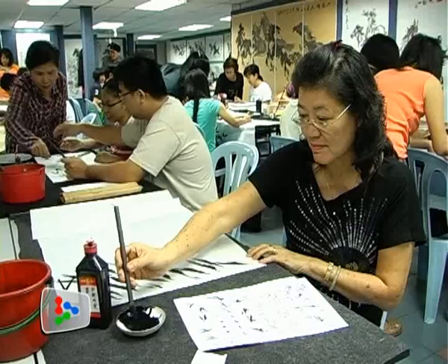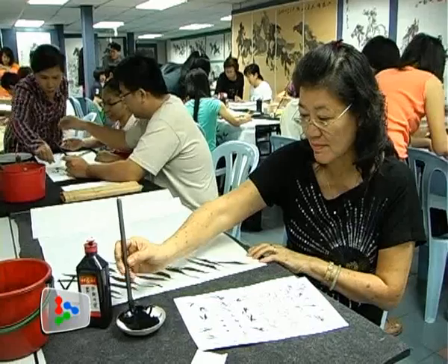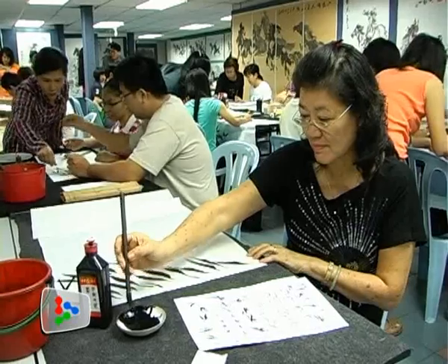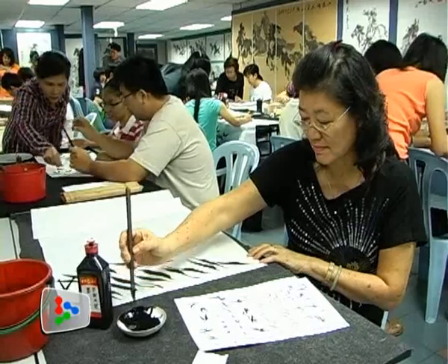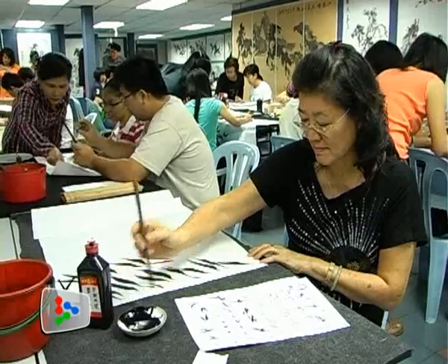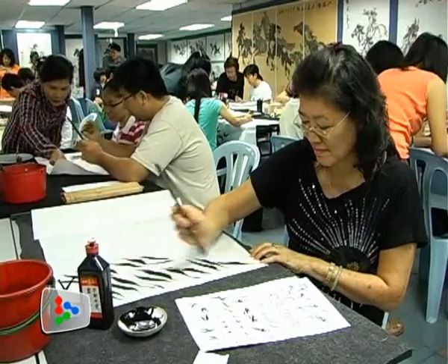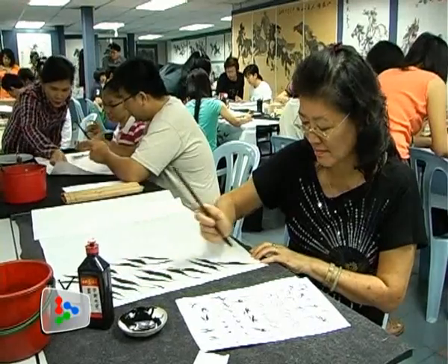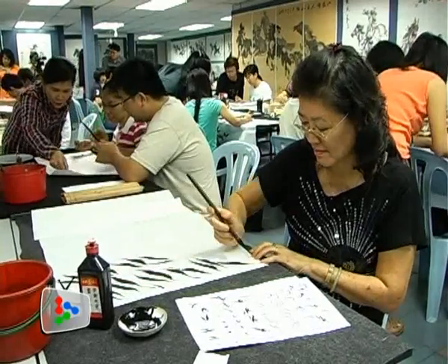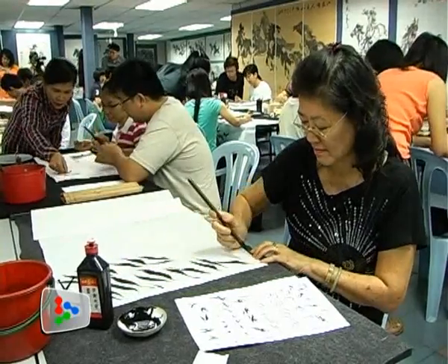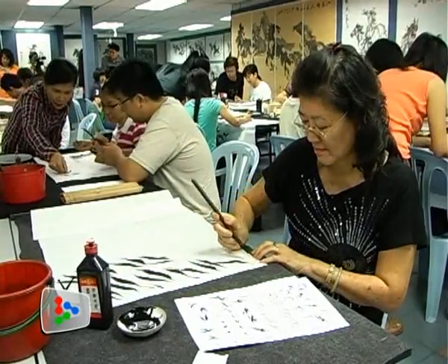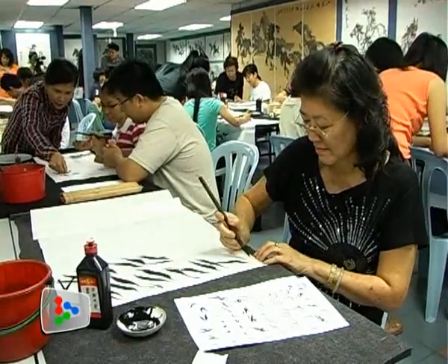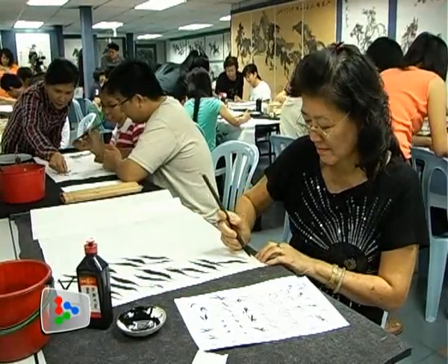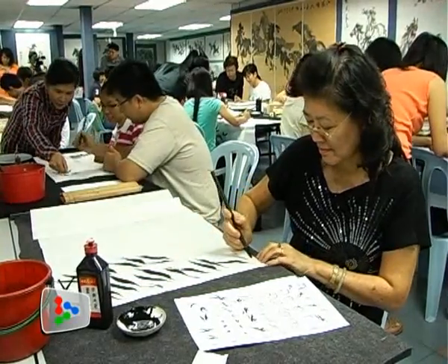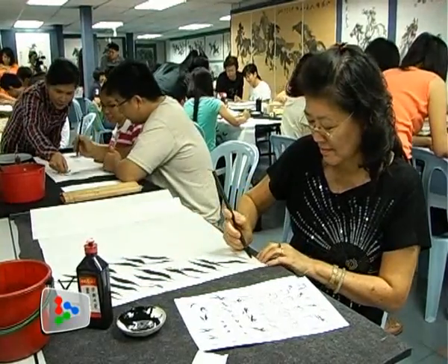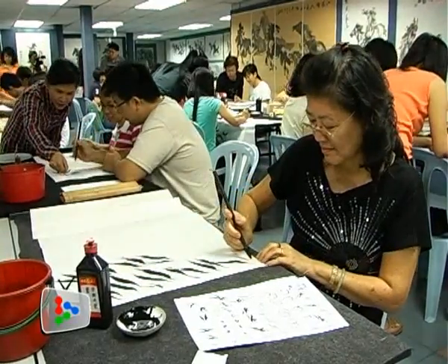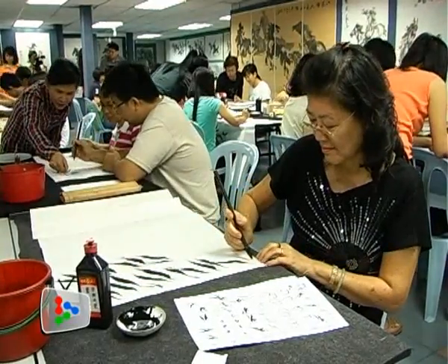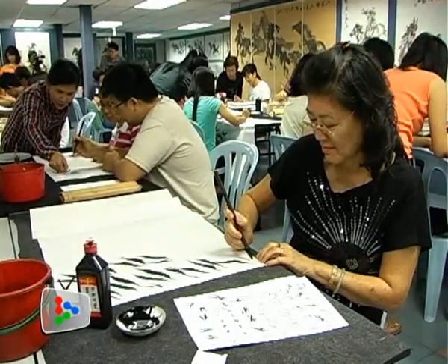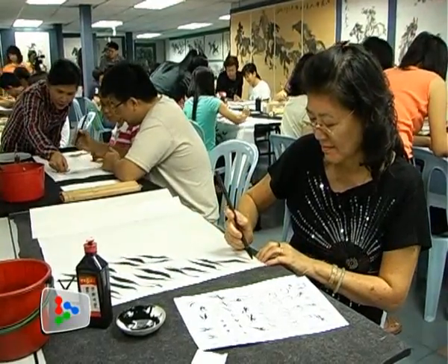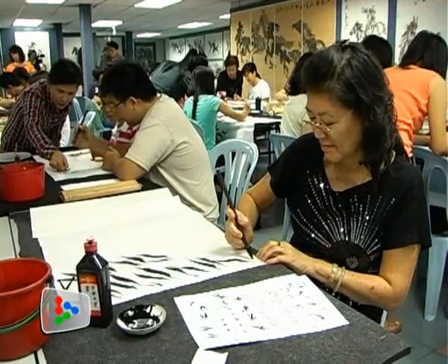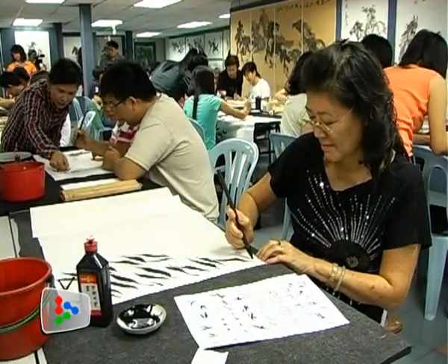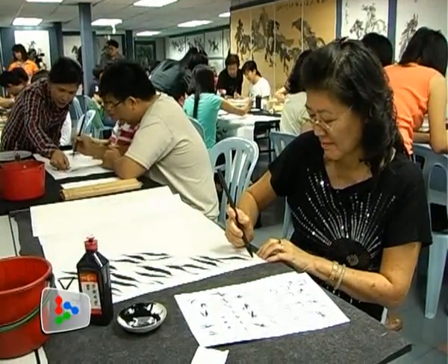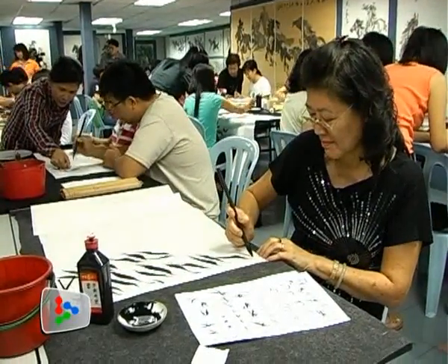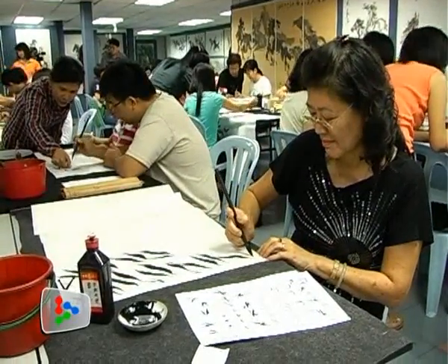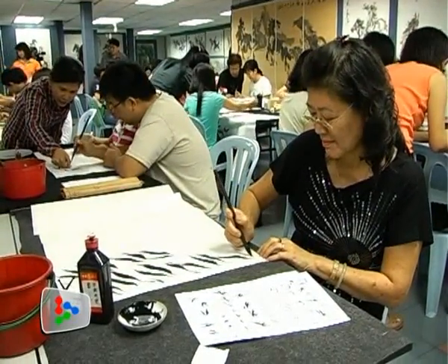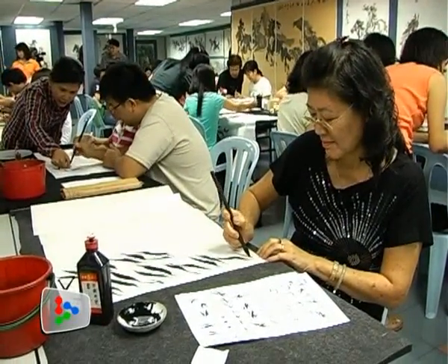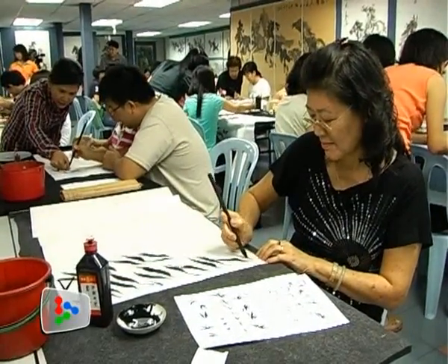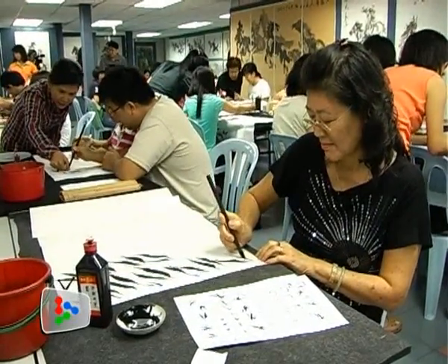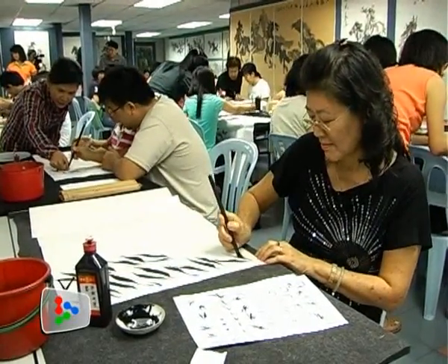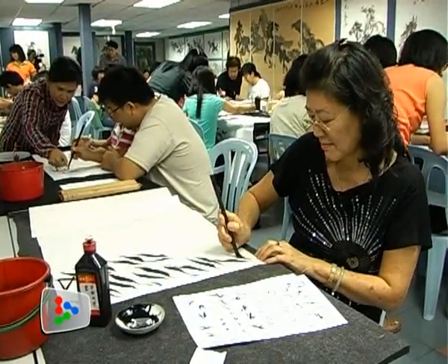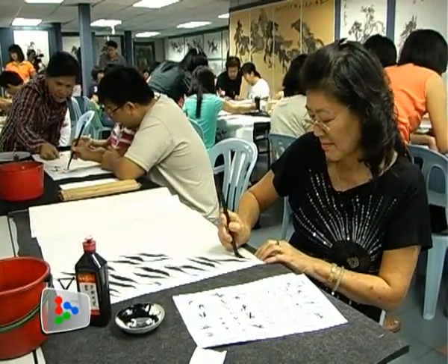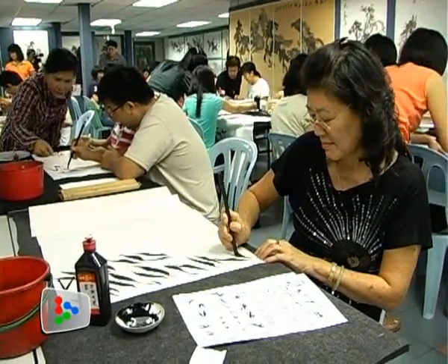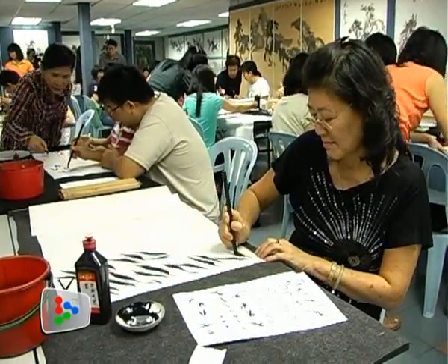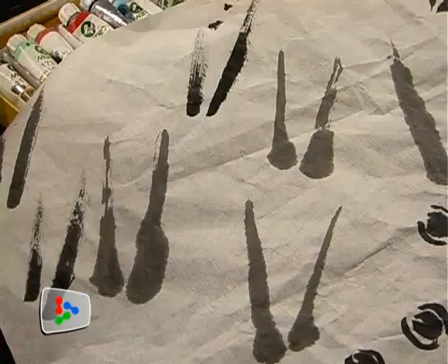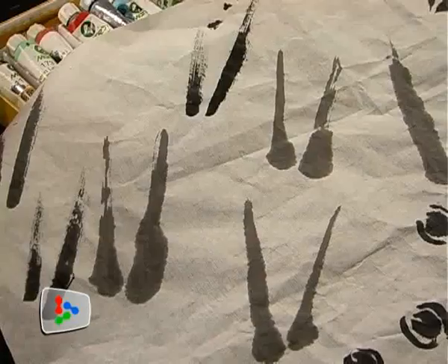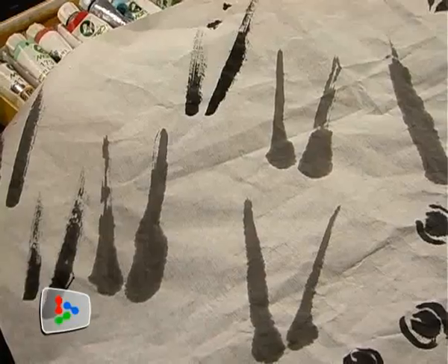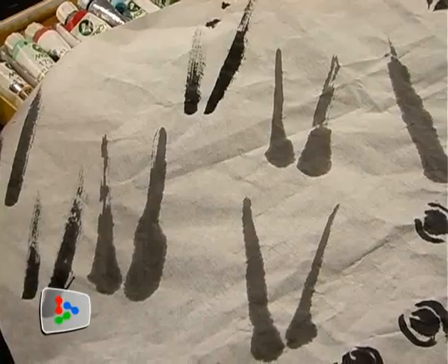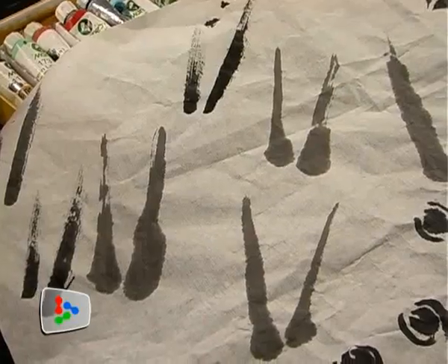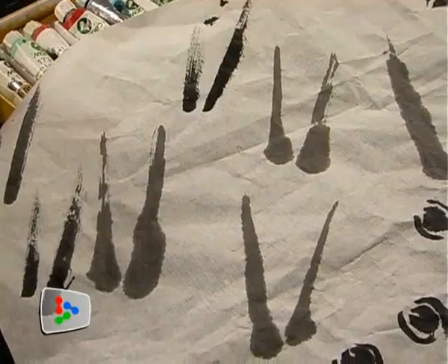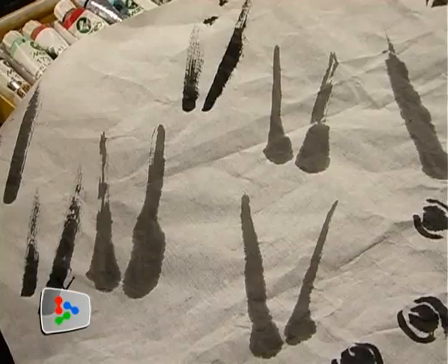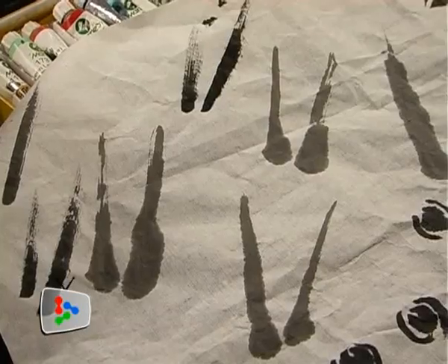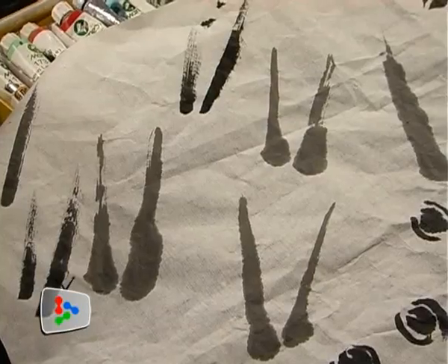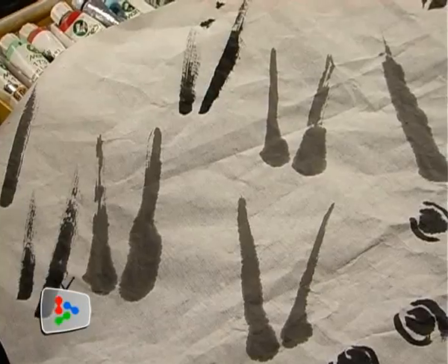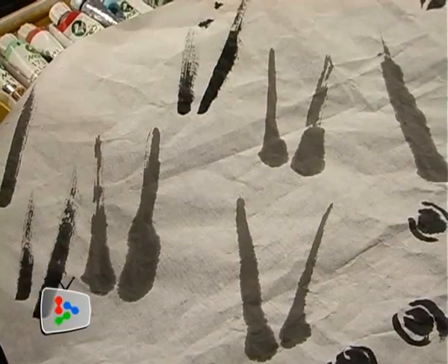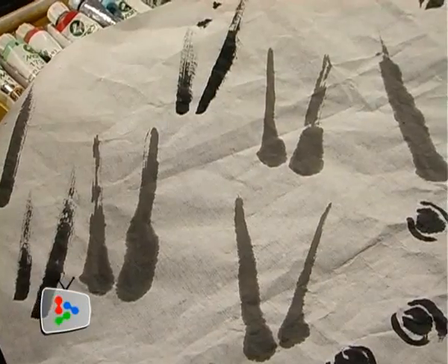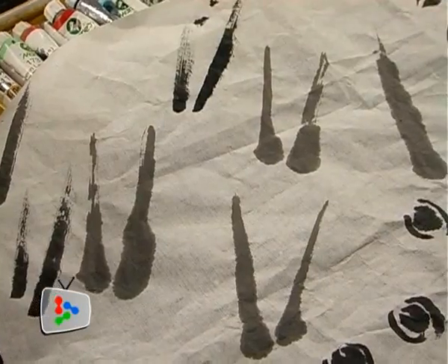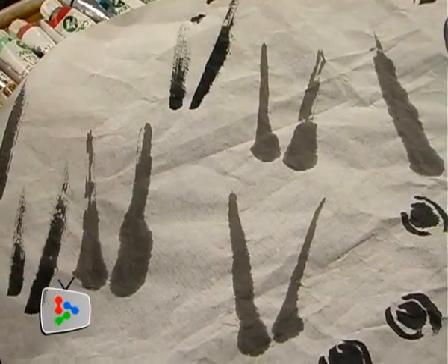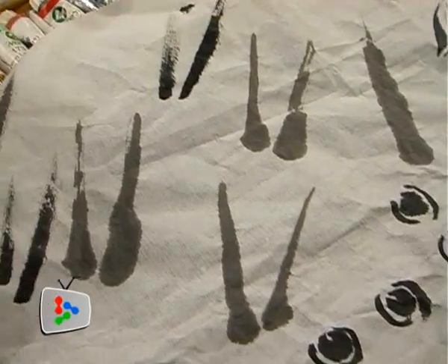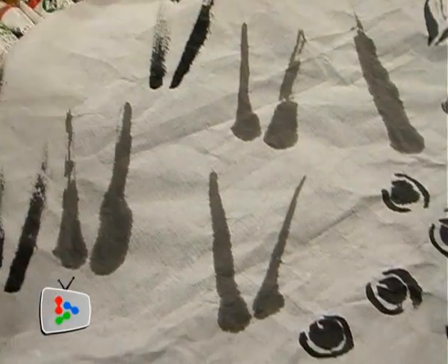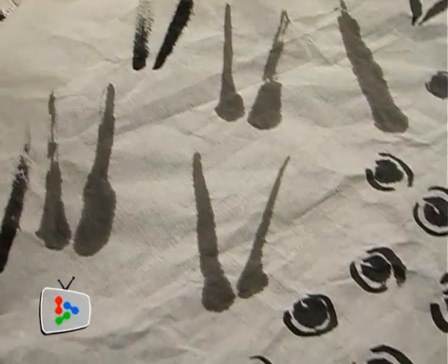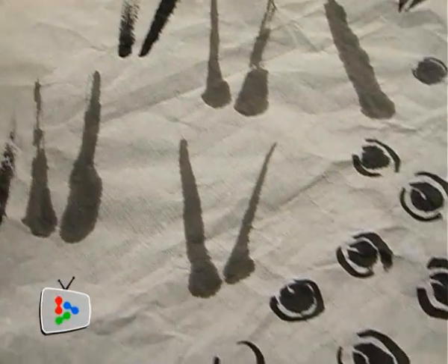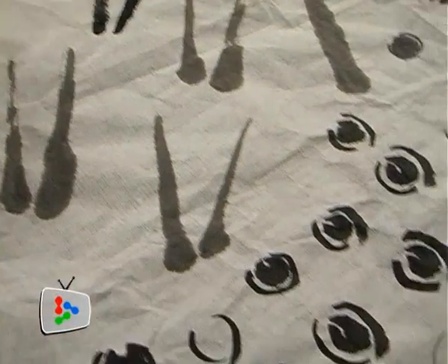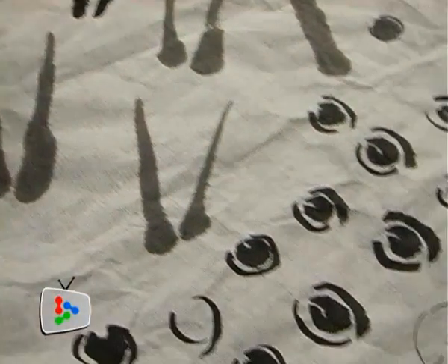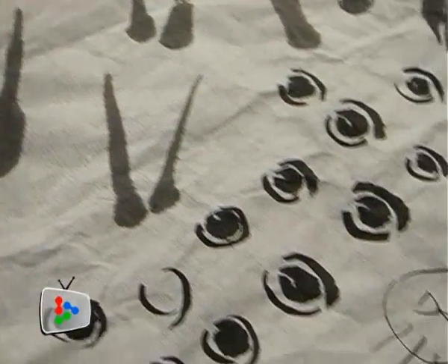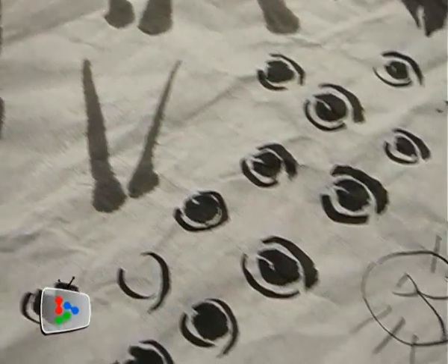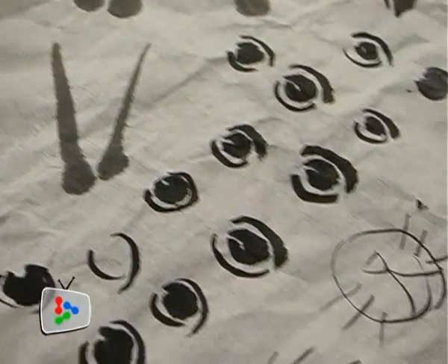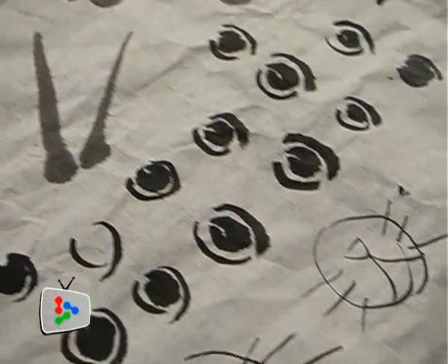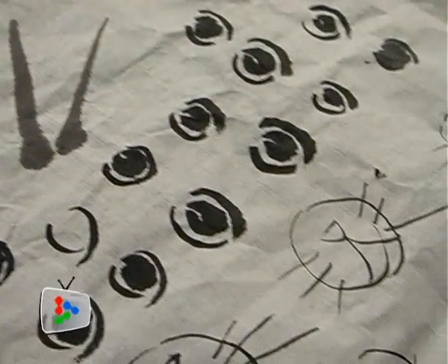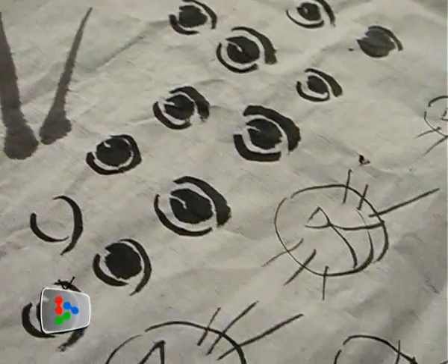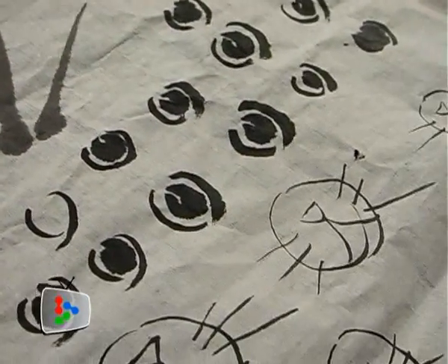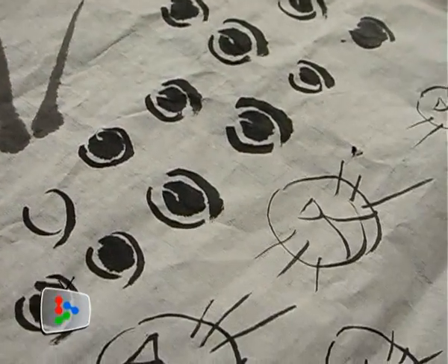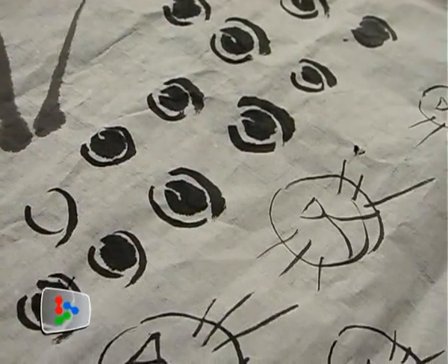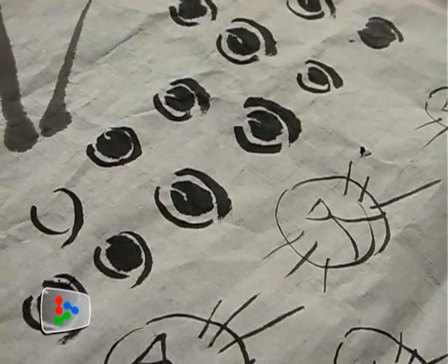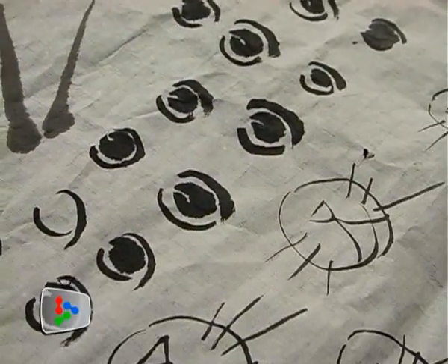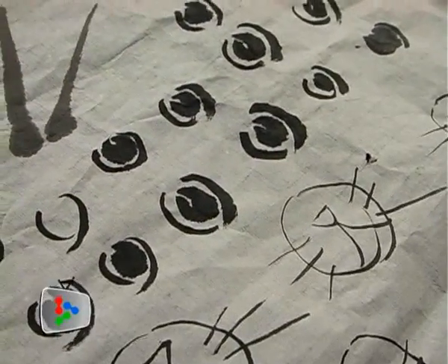We start by practicing different body parts of the rabbit. First up, the ears. Then the eyes and mouth.